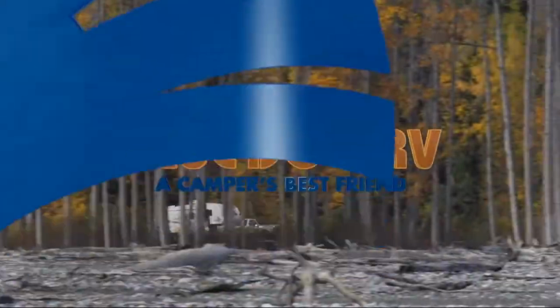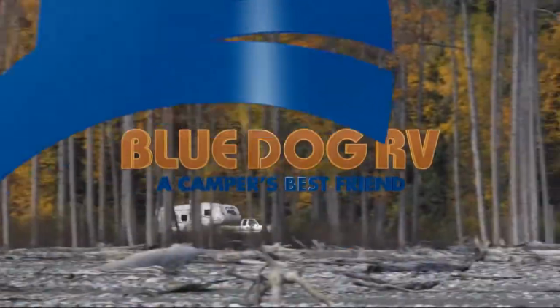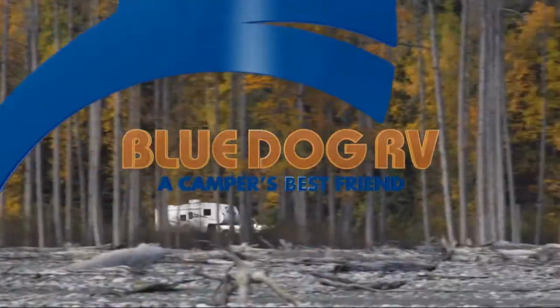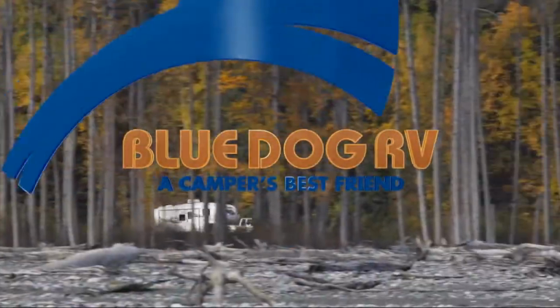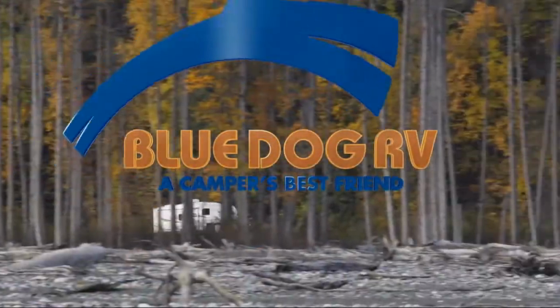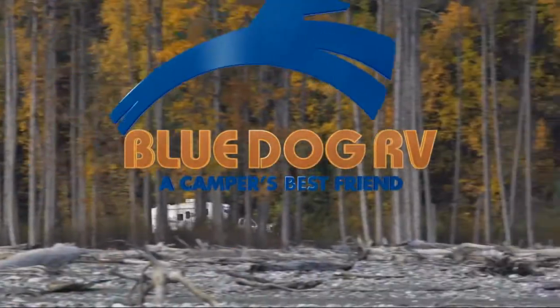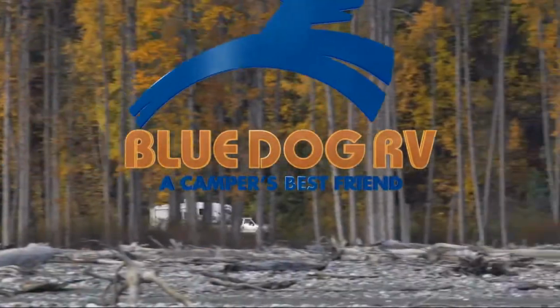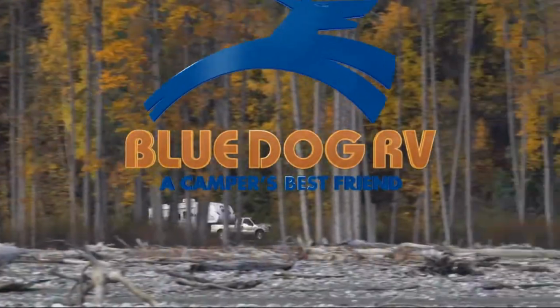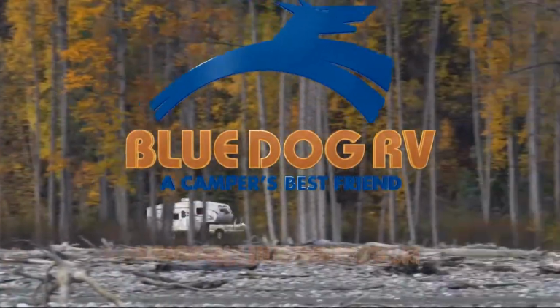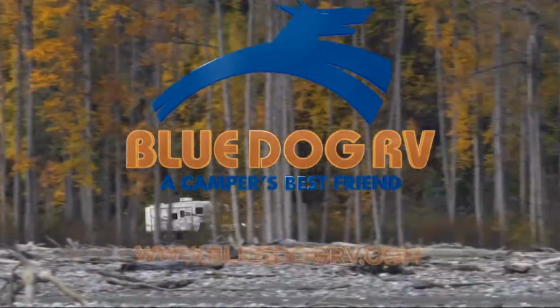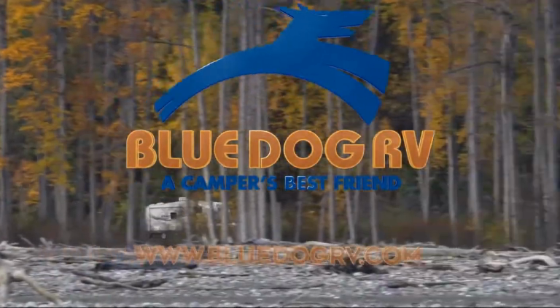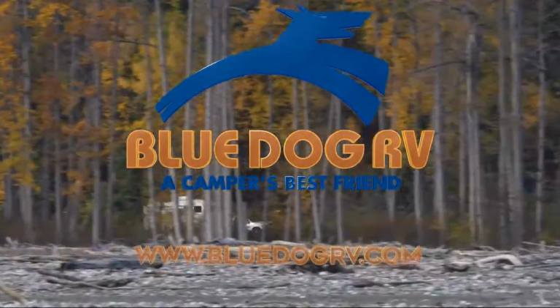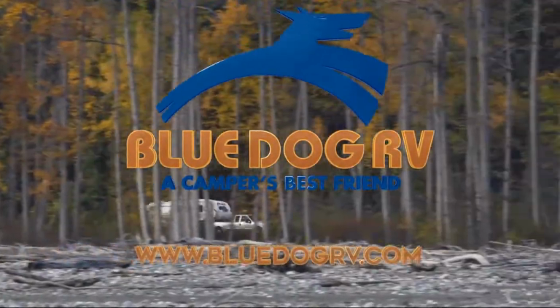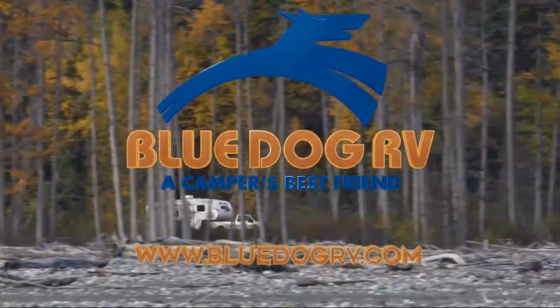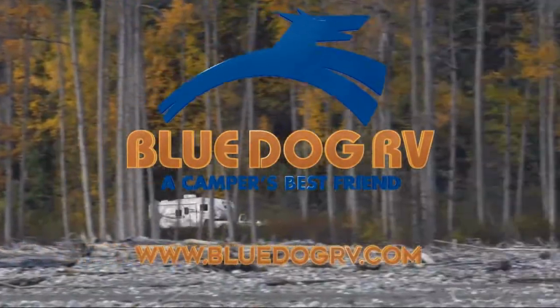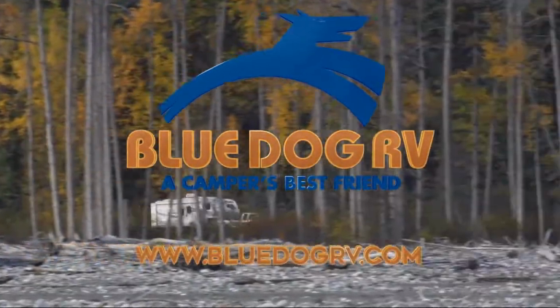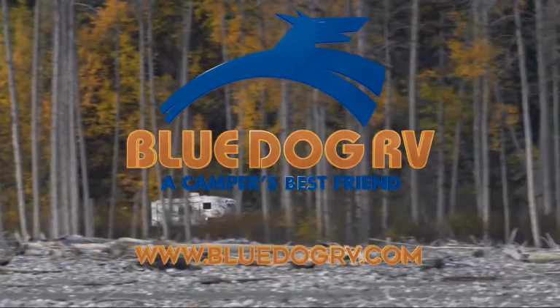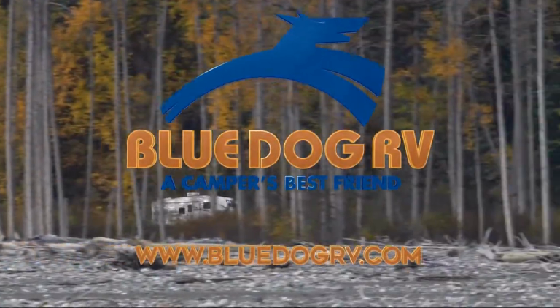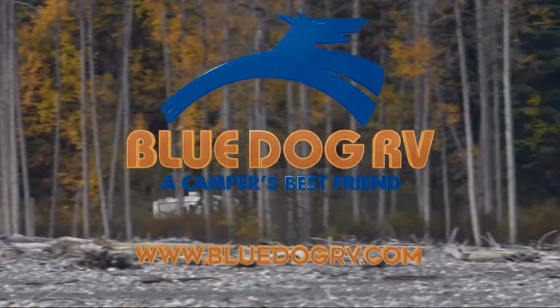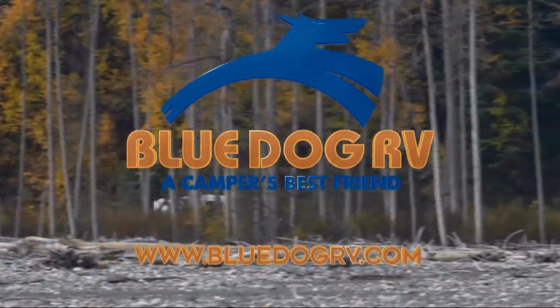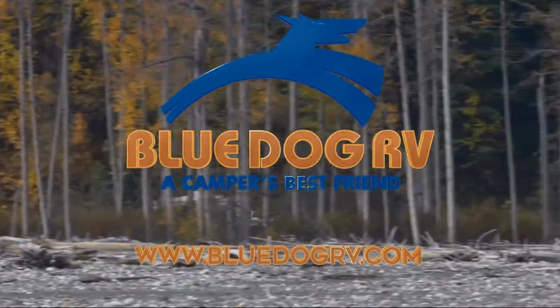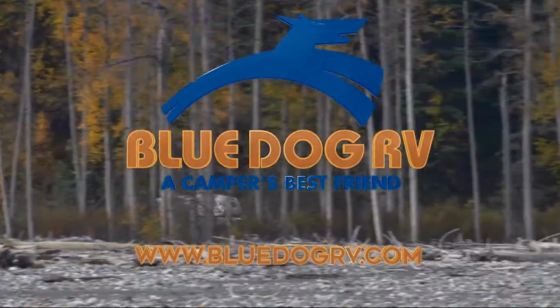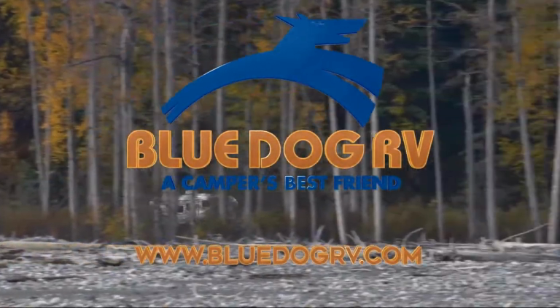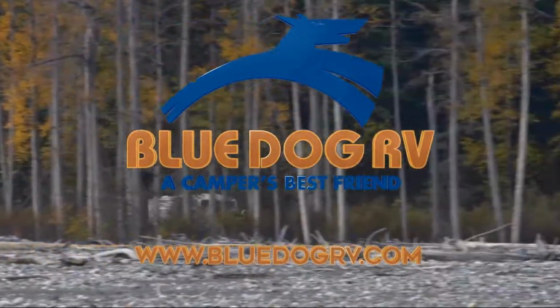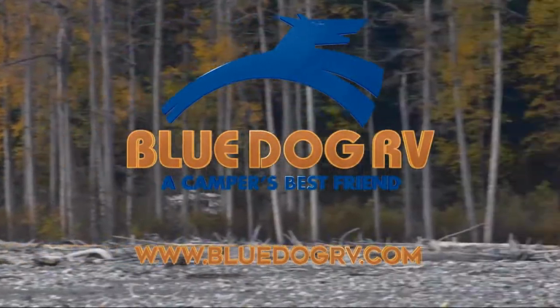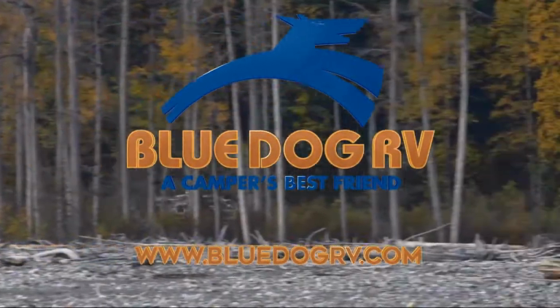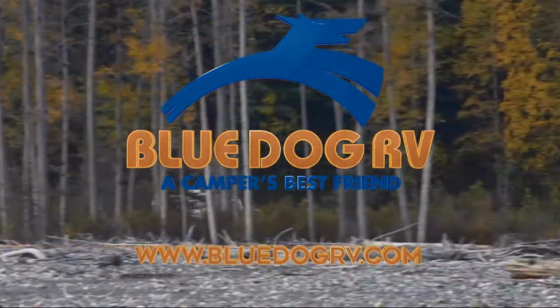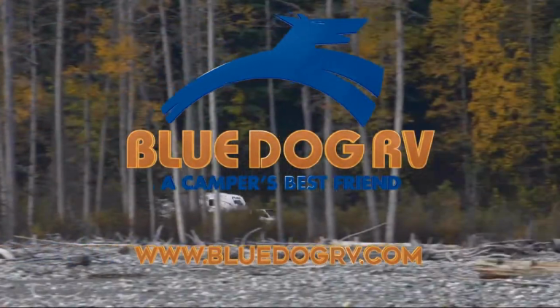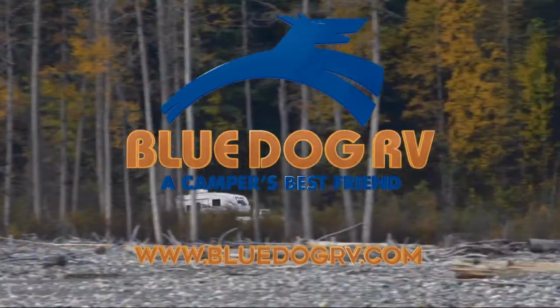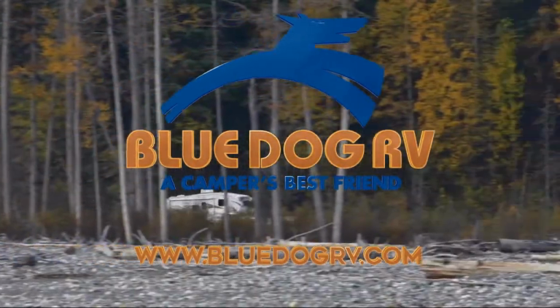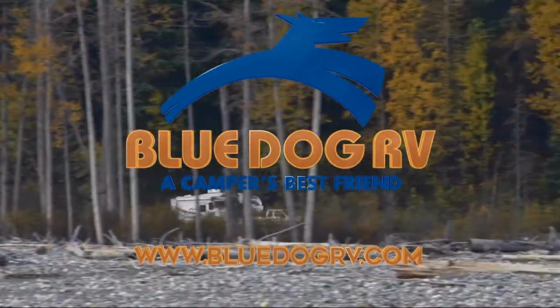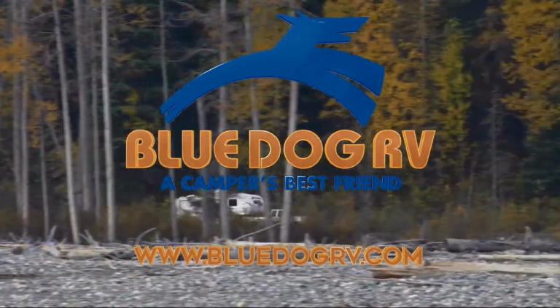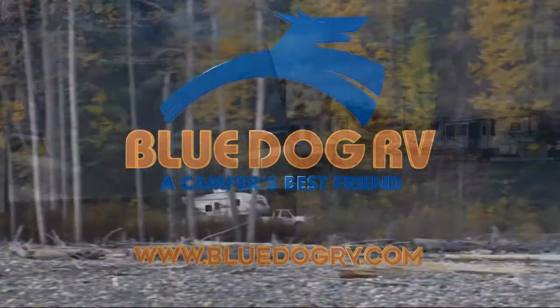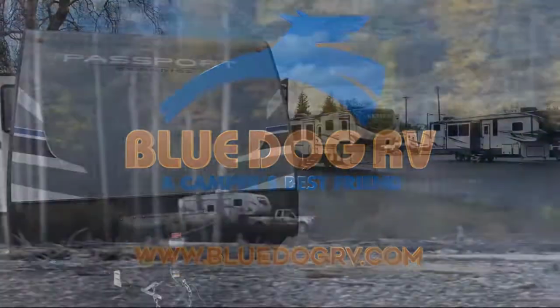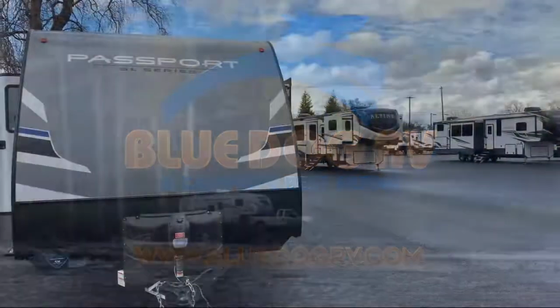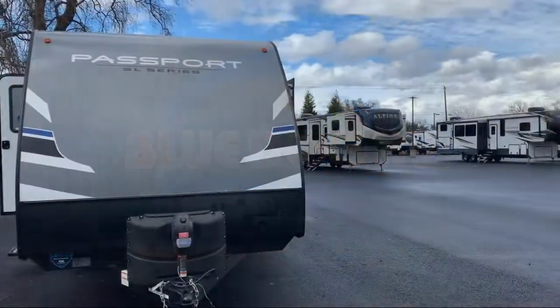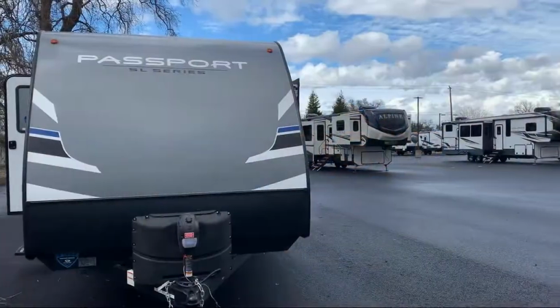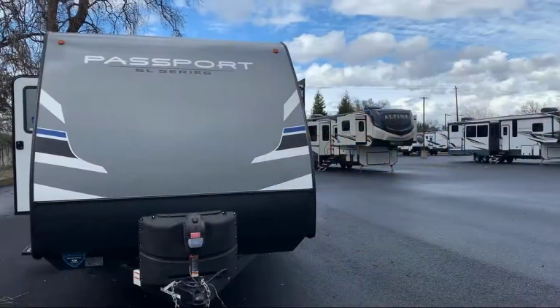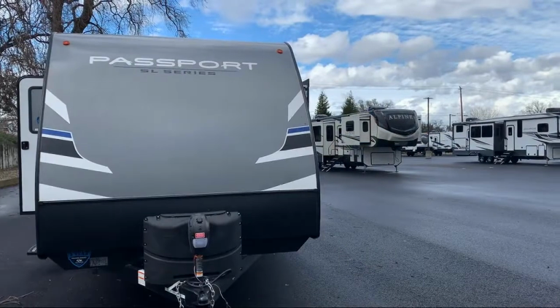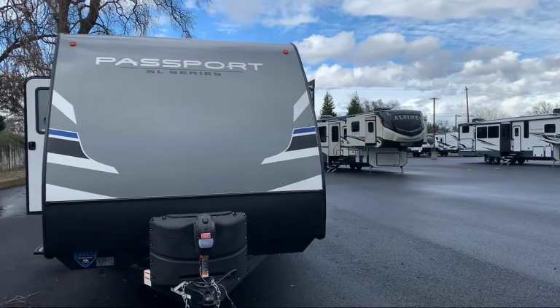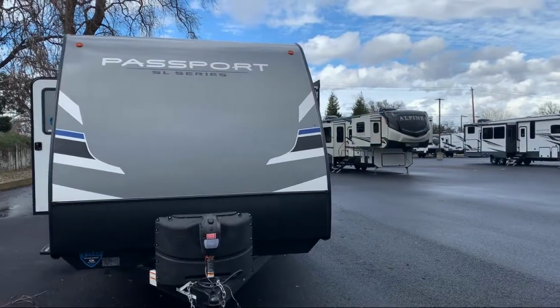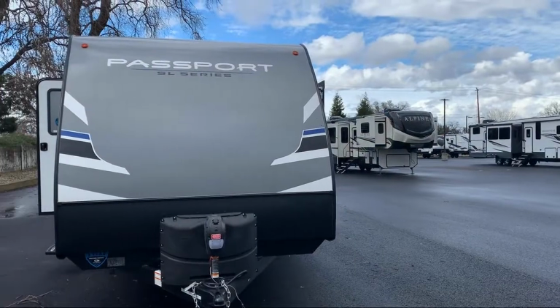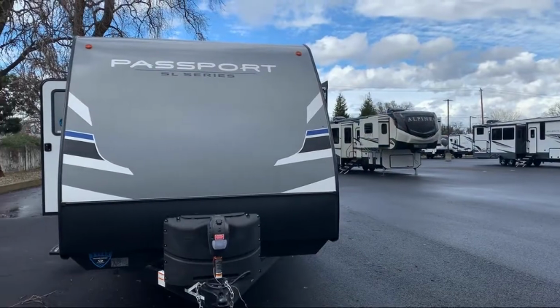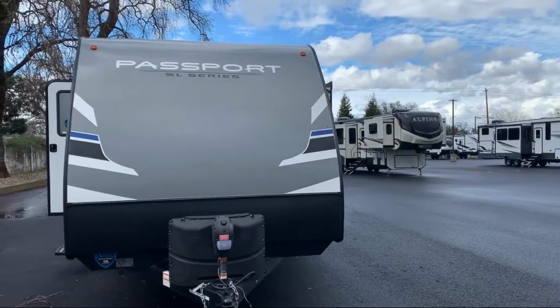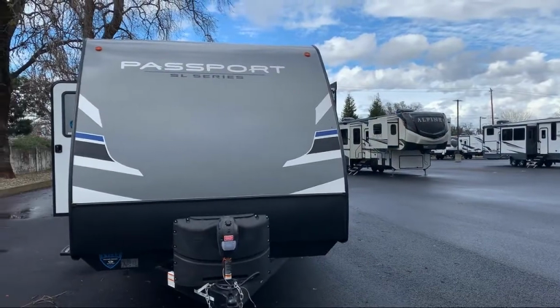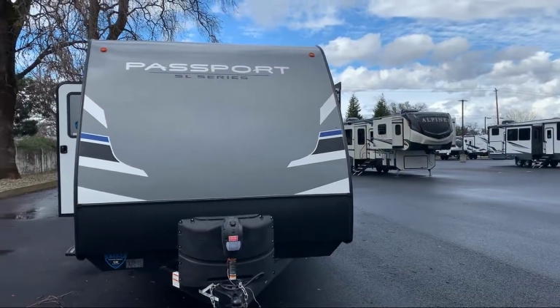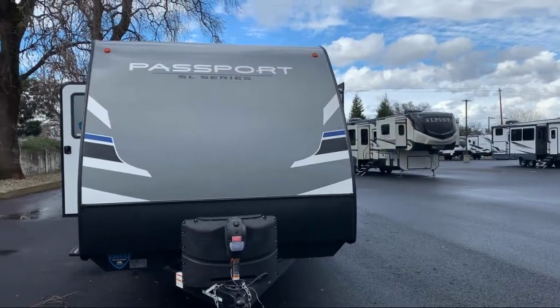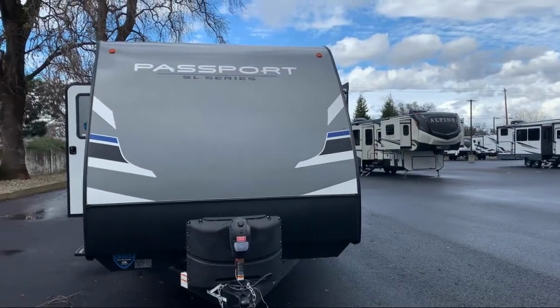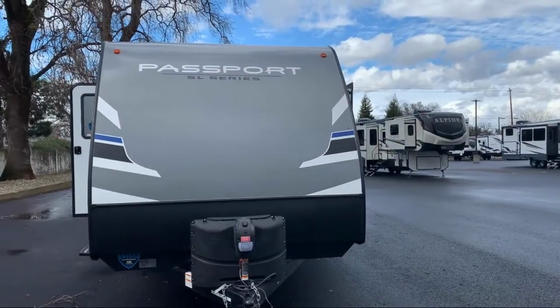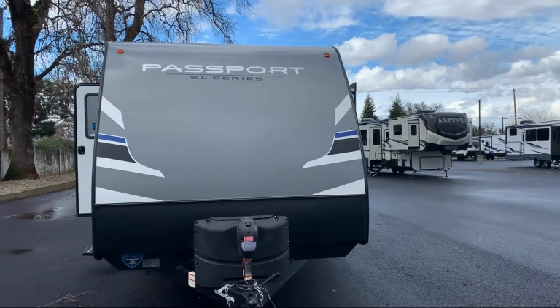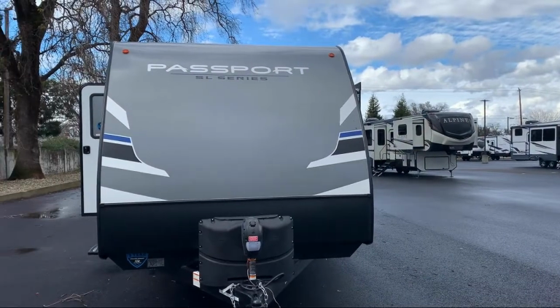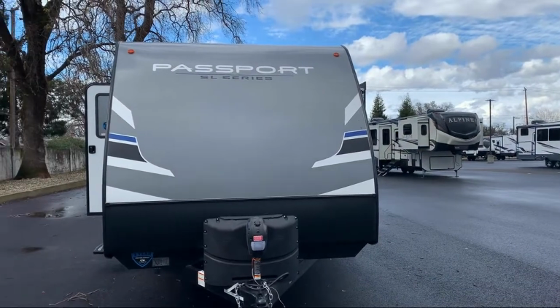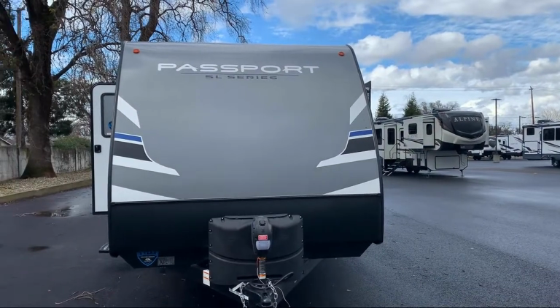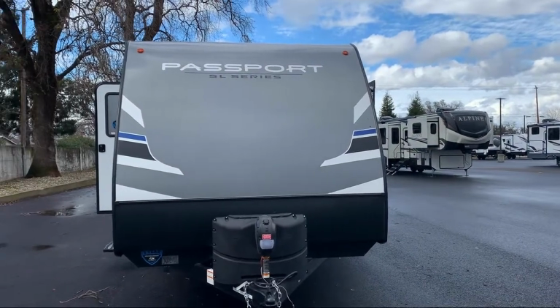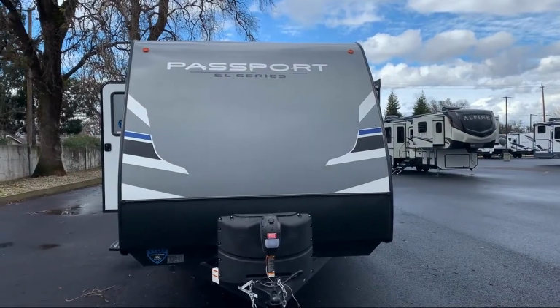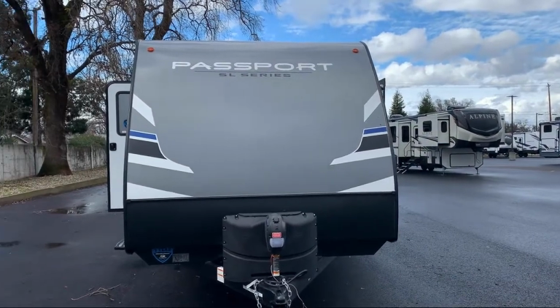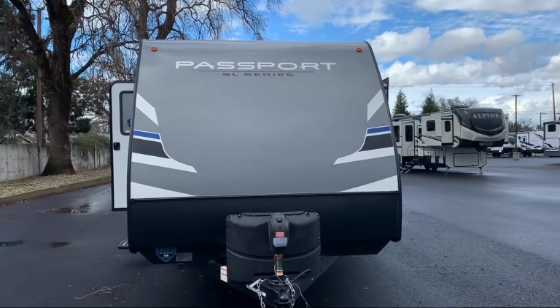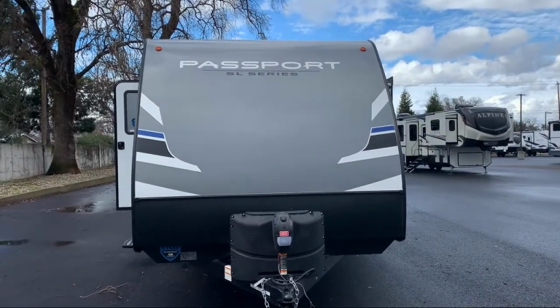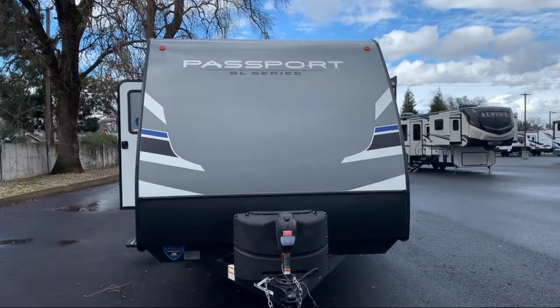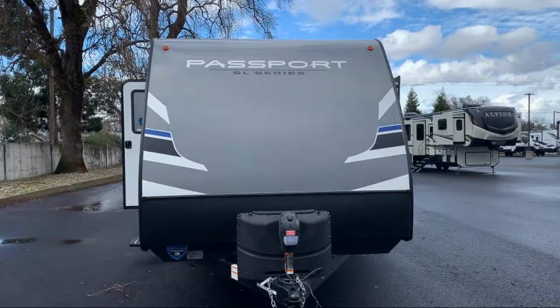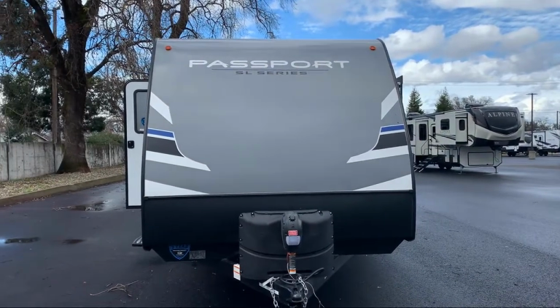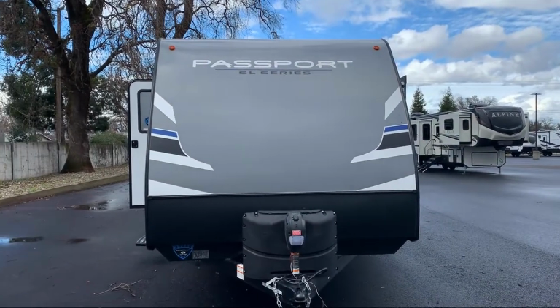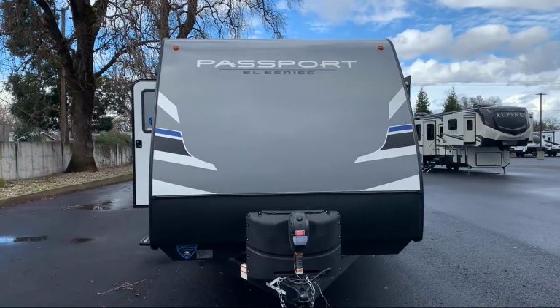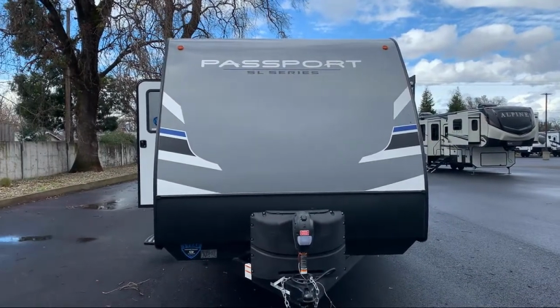Welcome to Blue Dog RV, the West's number one RV dealer. Here's a look at another unit from our massive inventory.